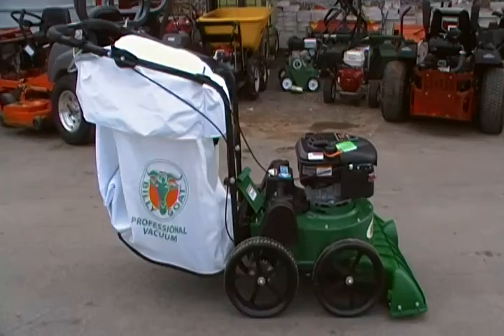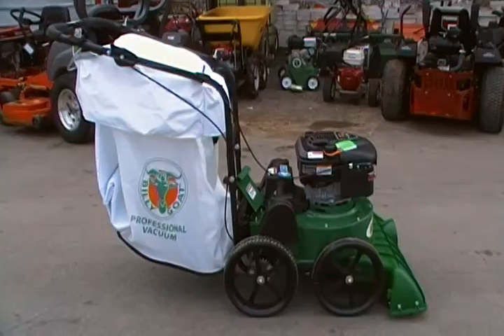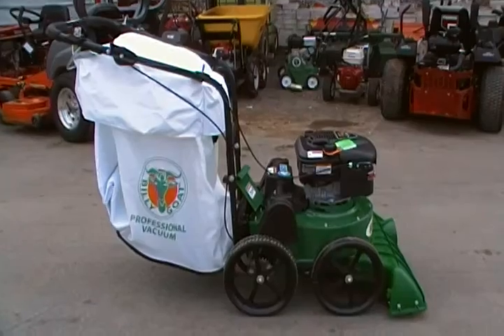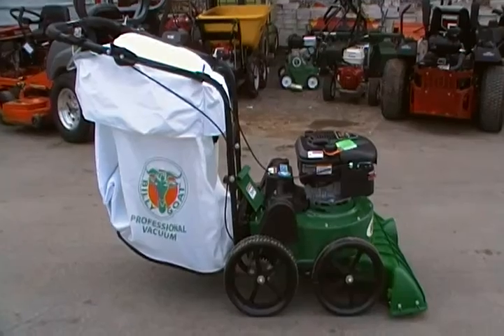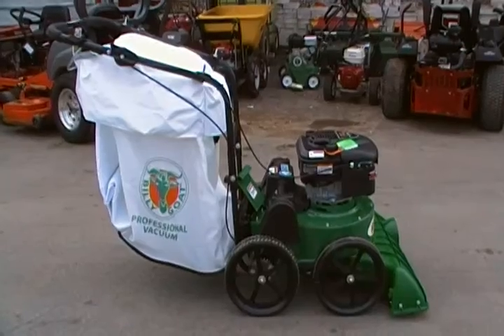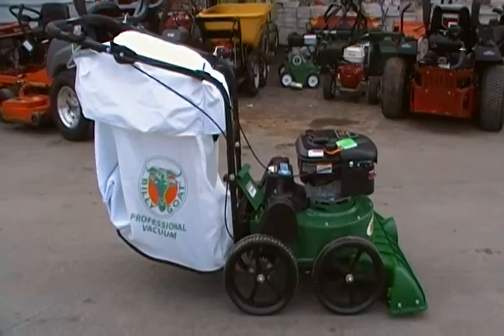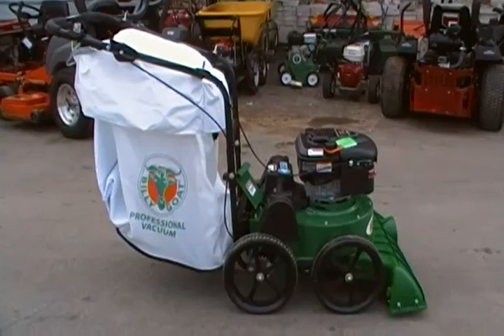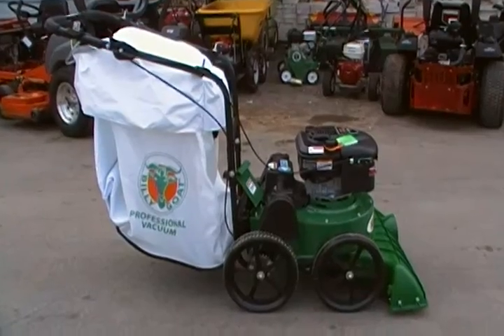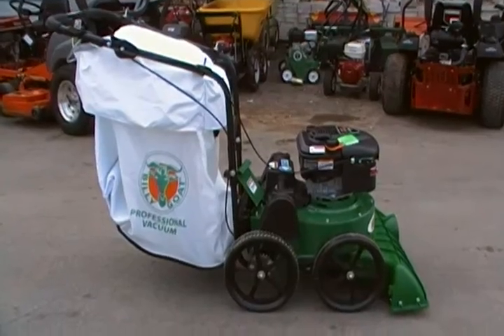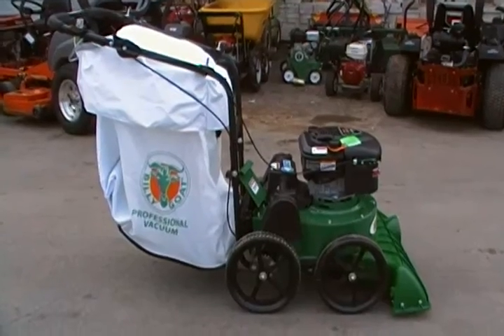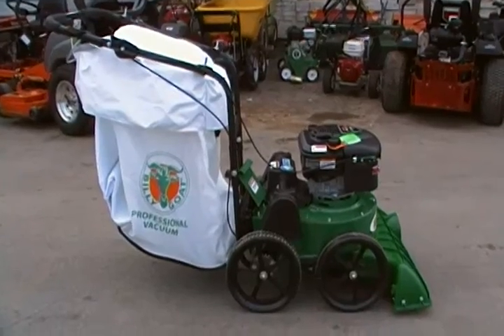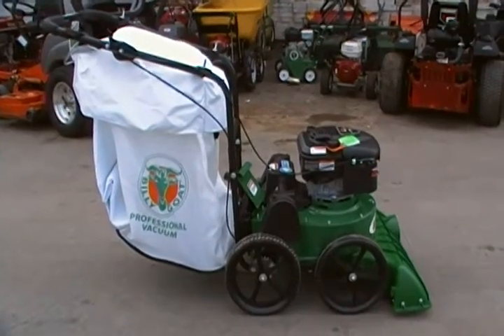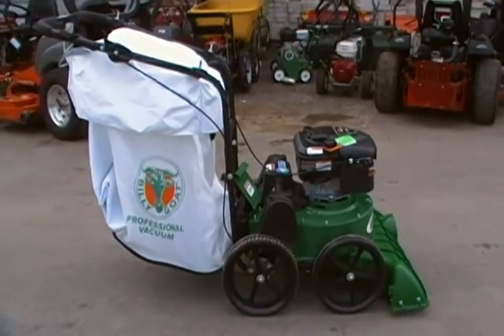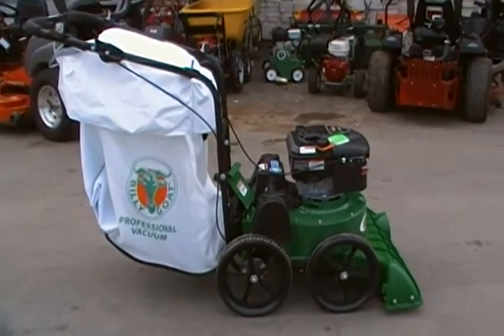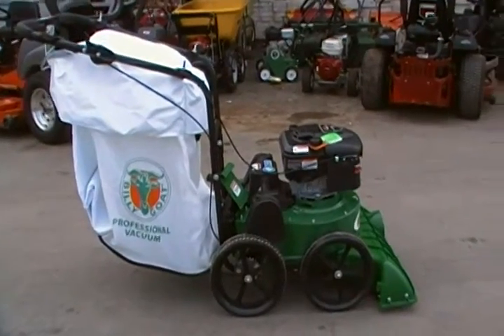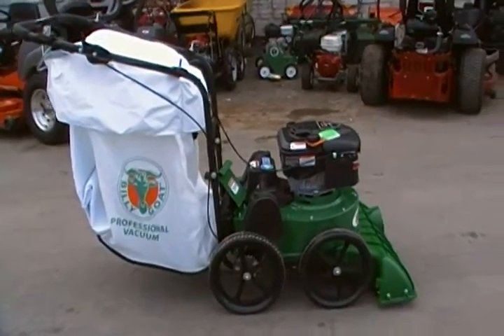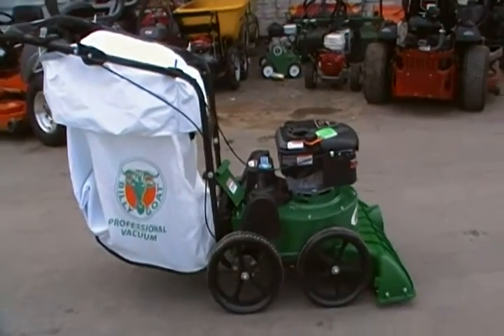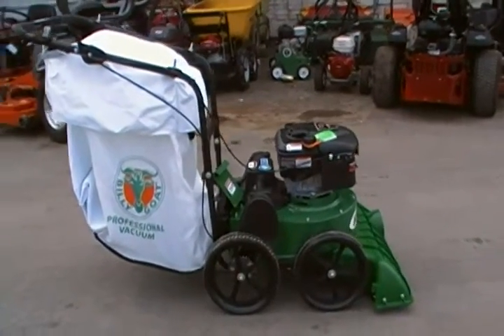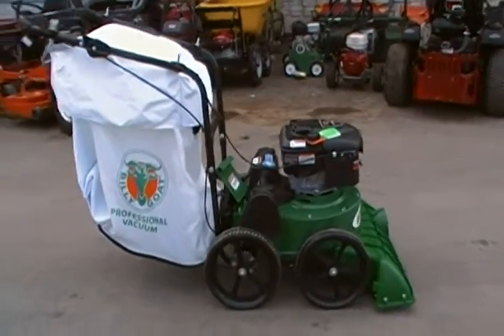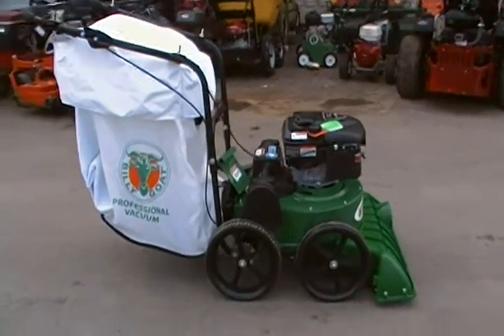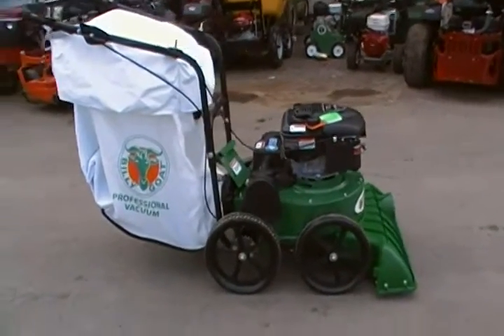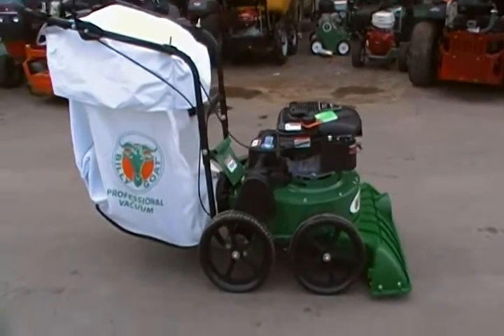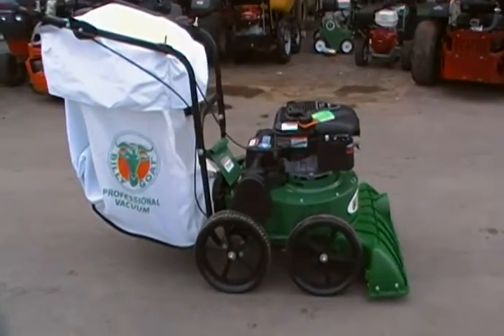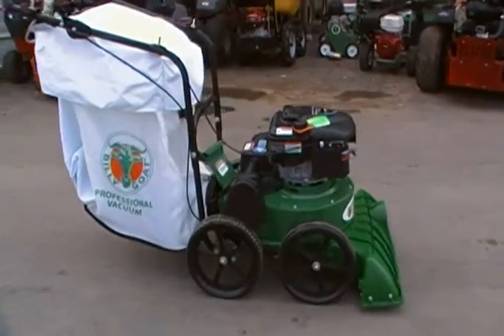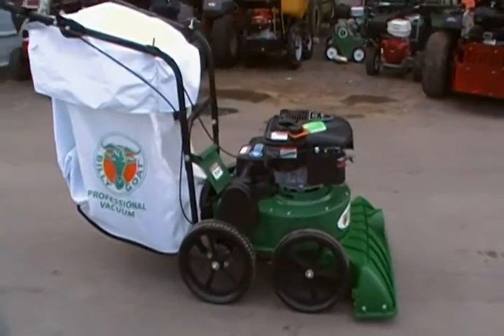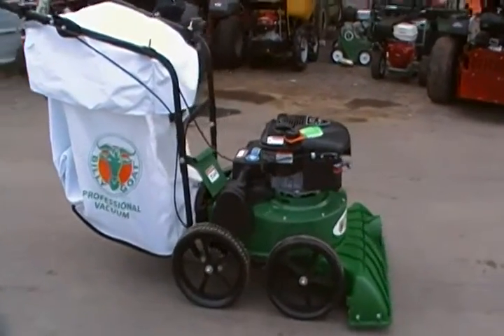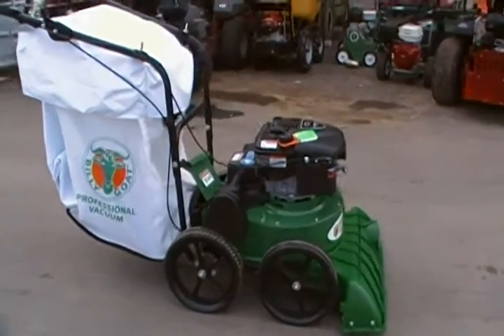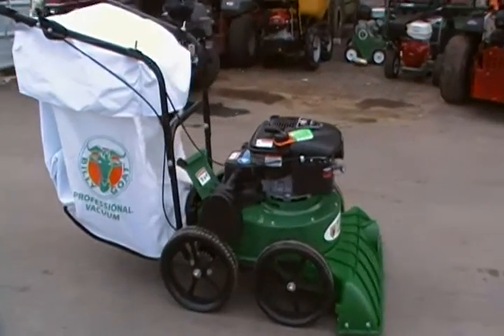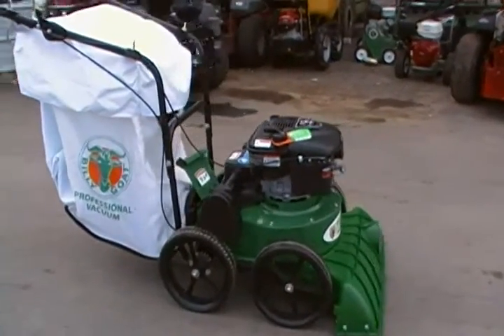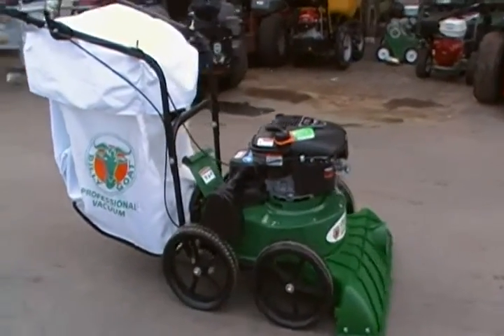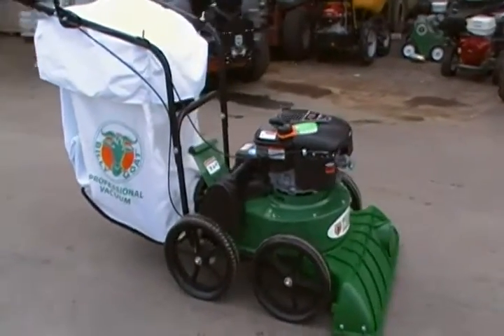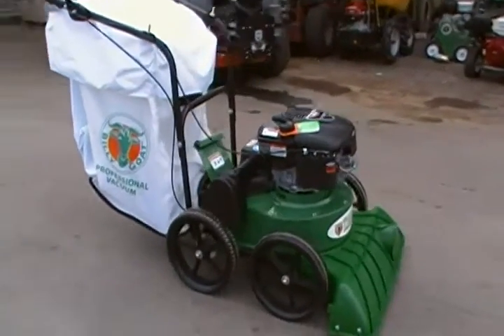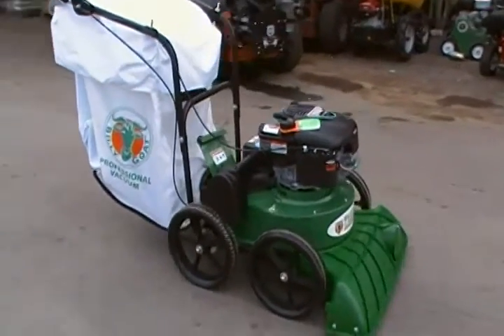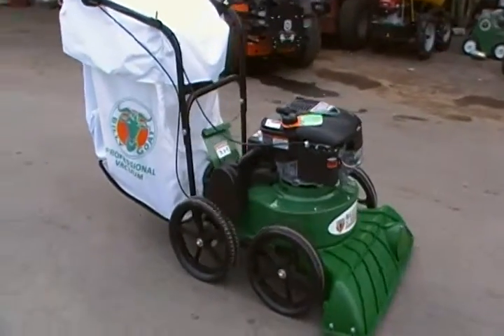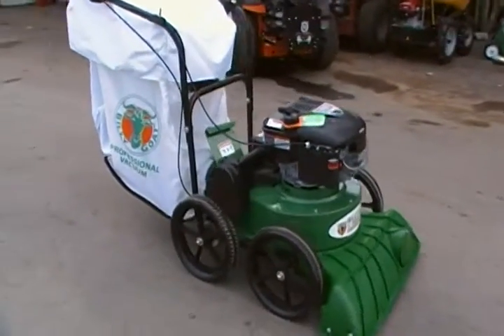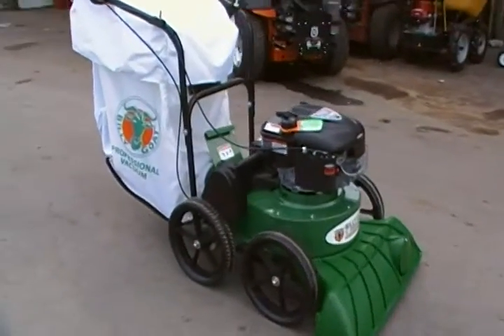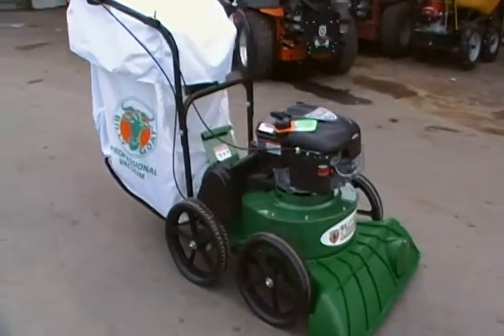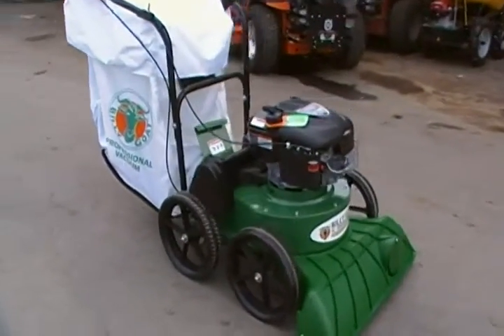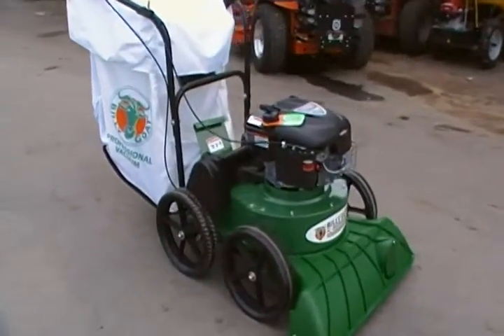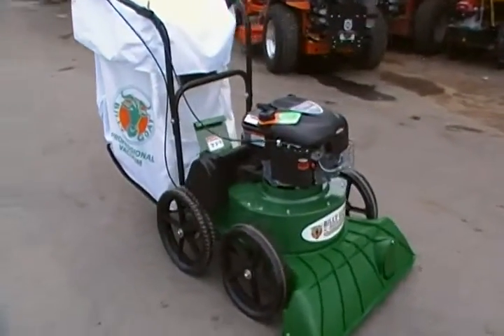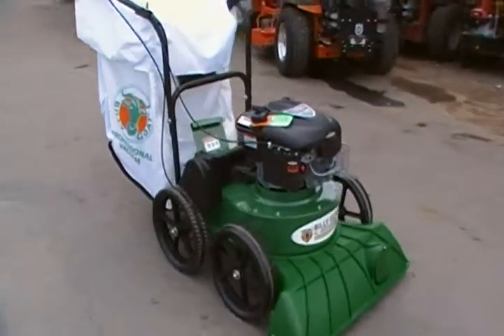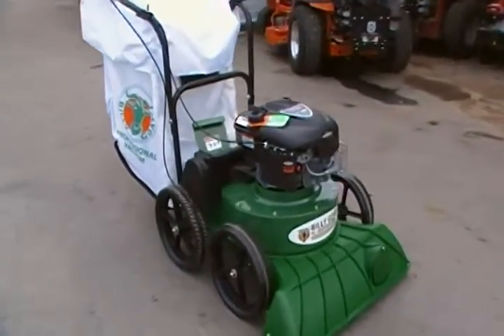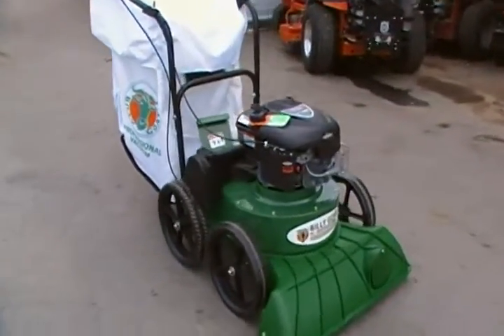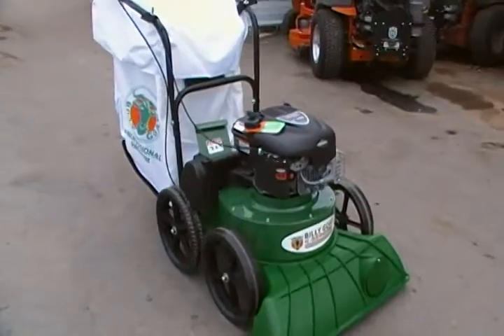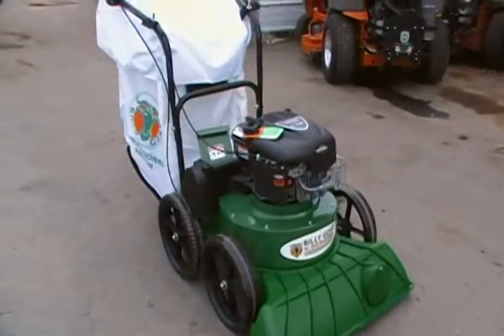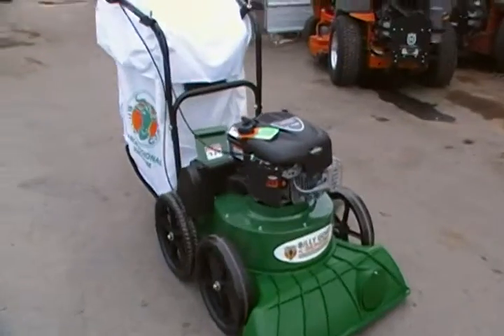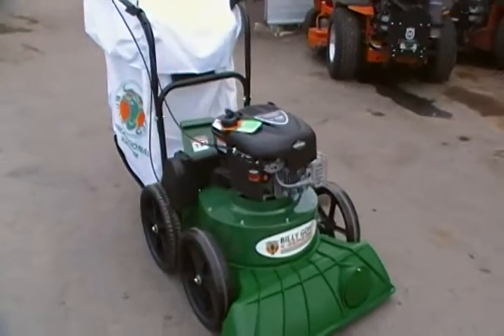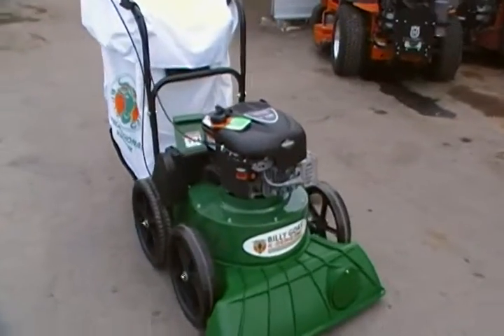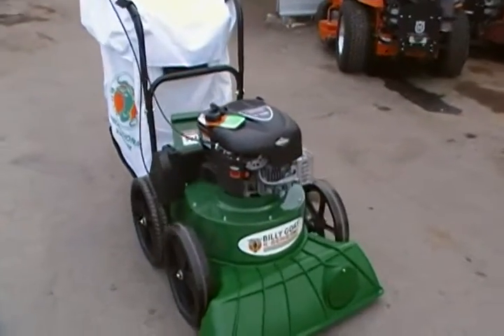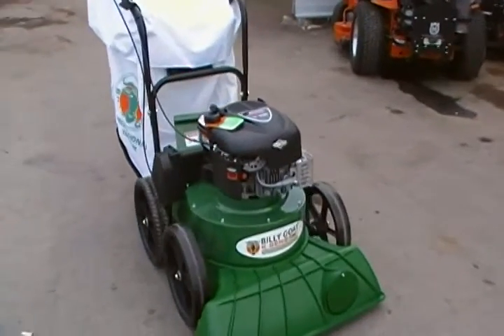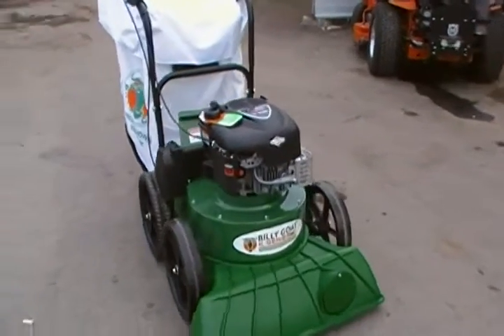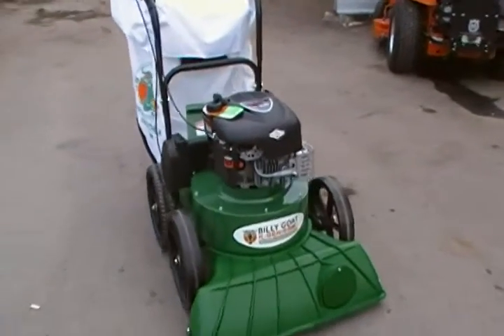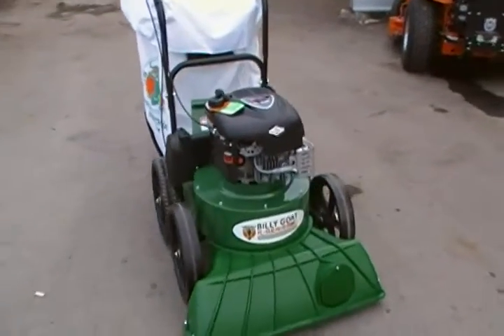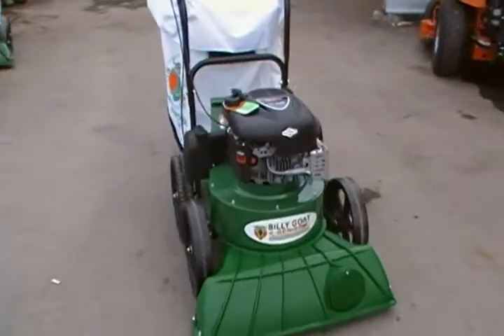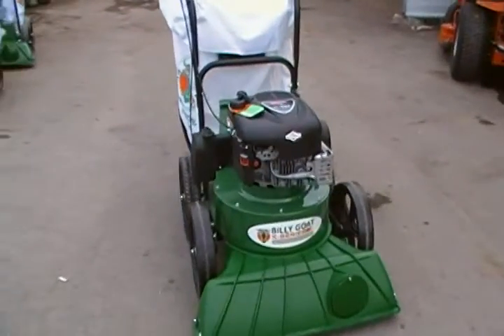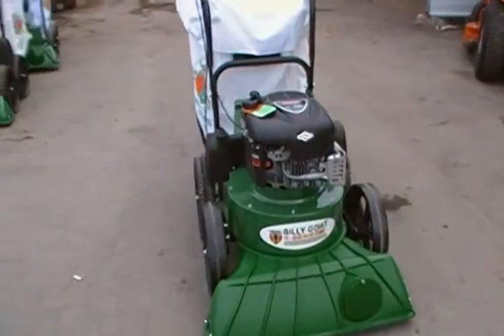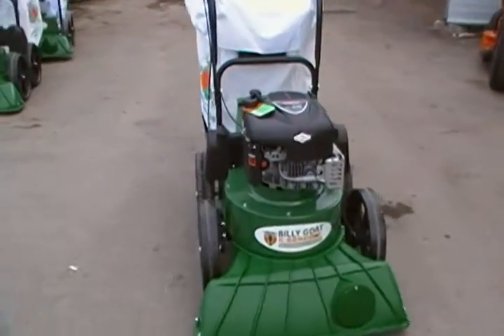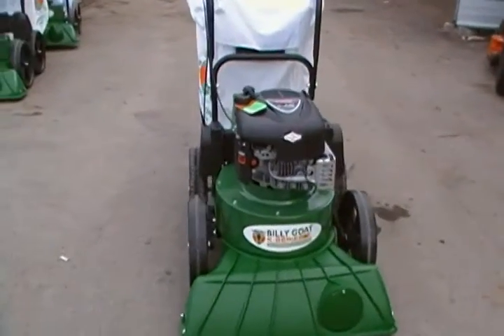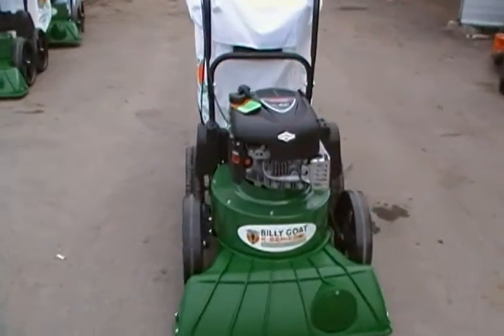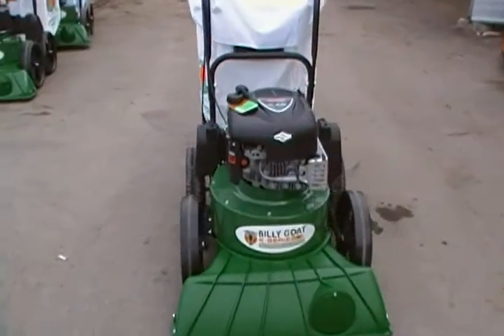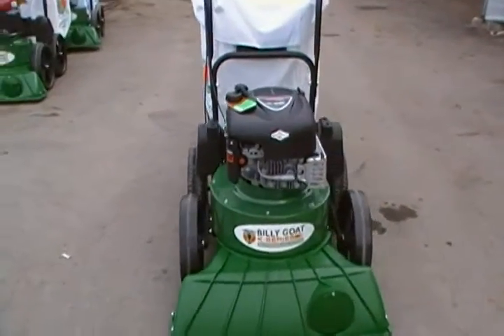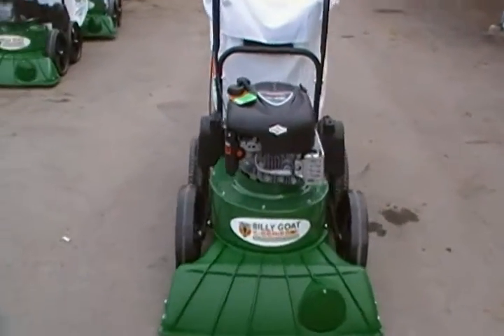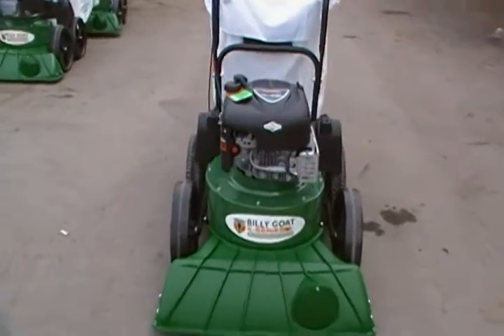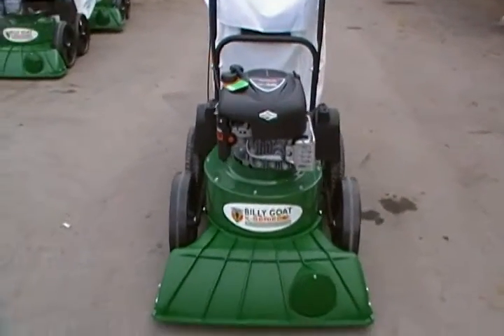This is the KV 600 SP — self-propelled. It has a Briggs and Stratton engine.